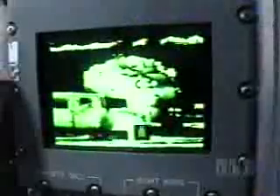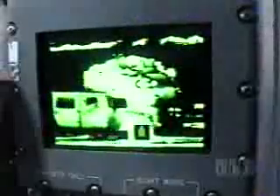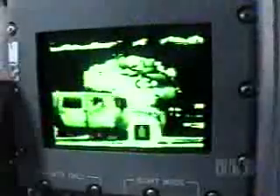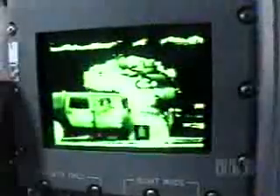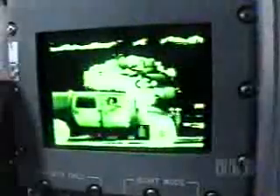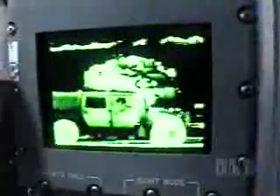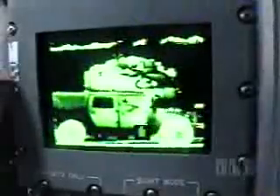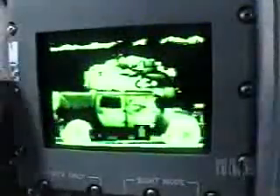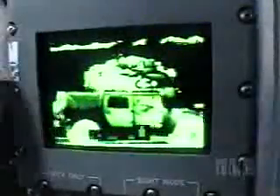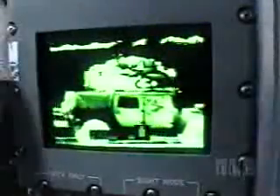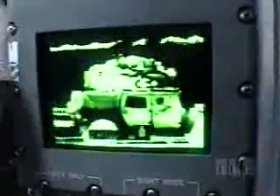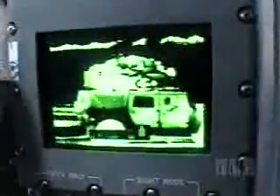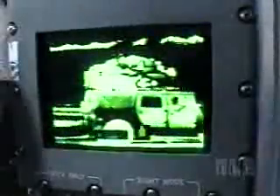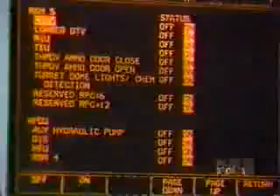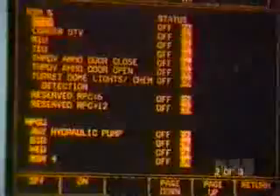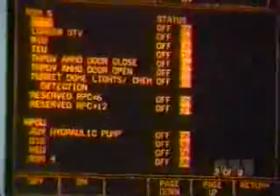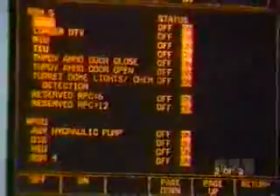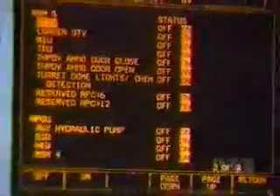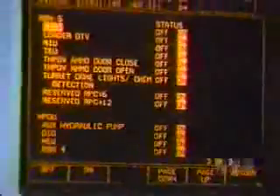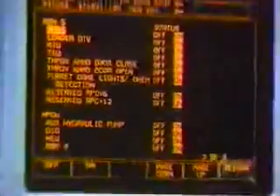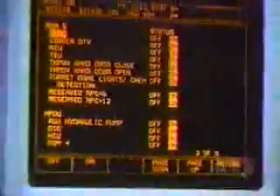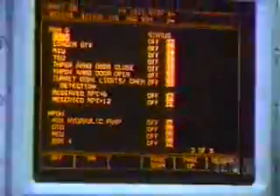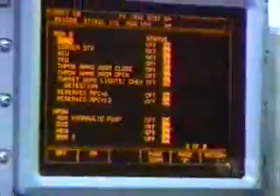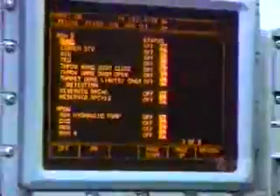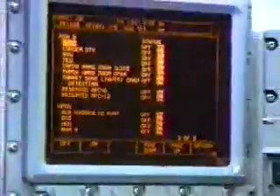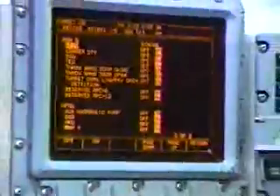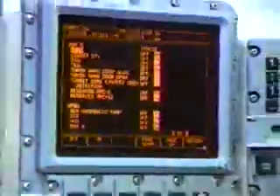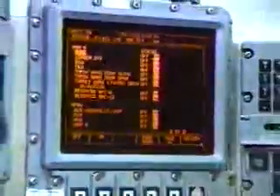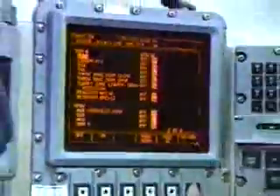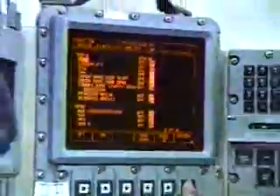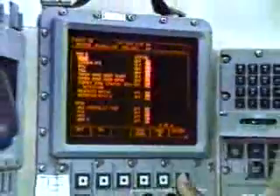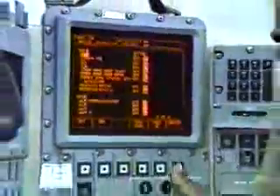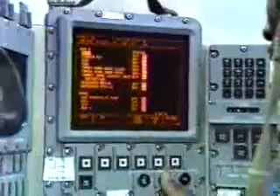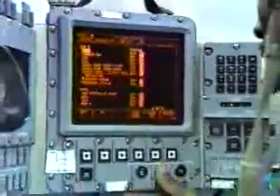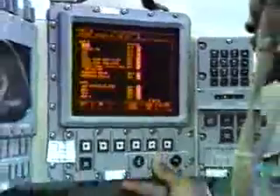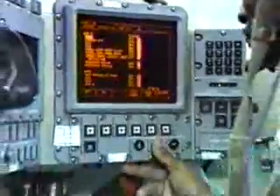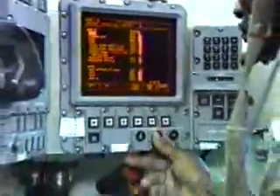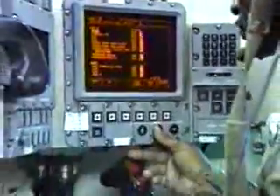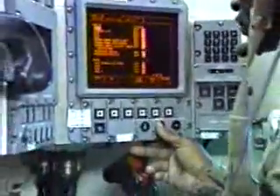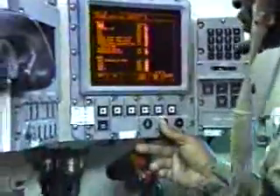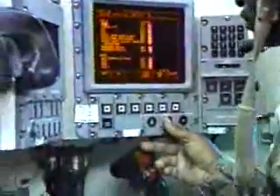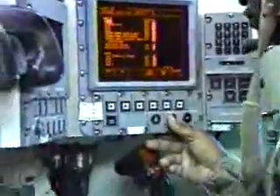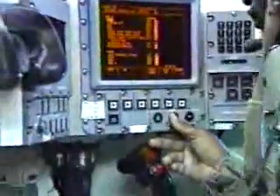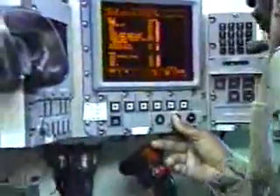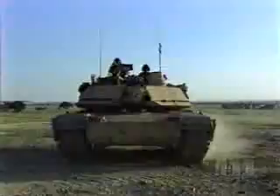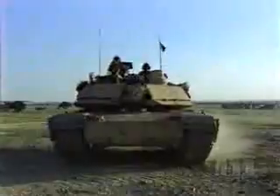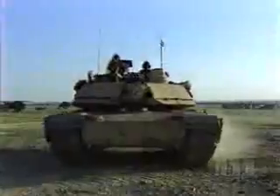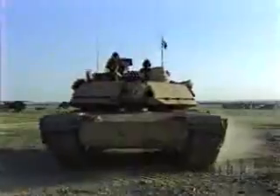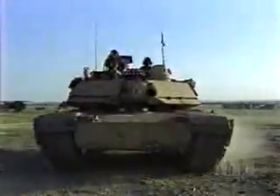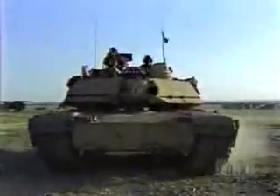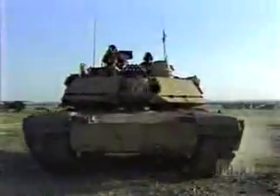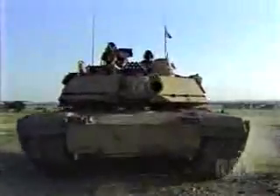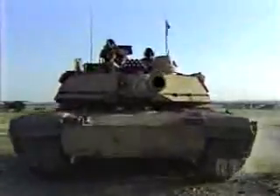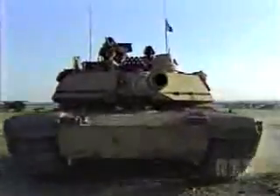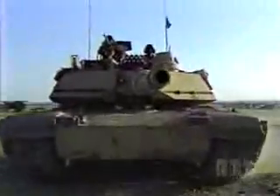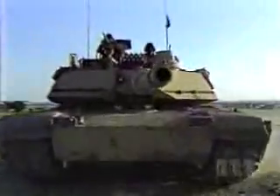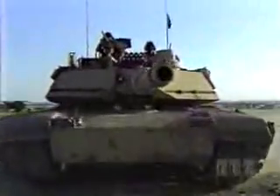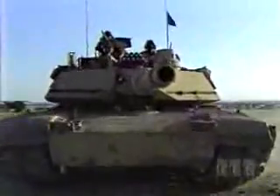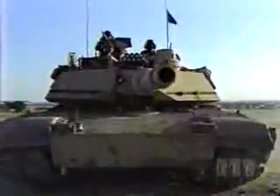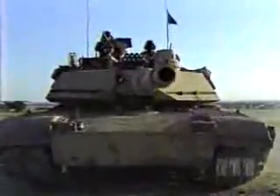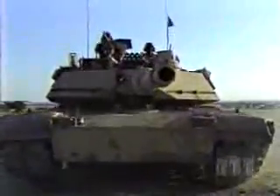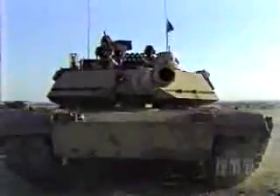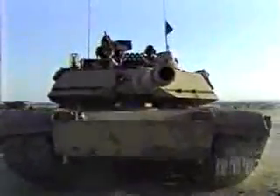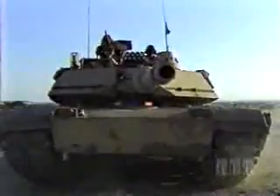The M1A2 is the Army's foremost land-based killing machine — a mobile, lethal fortress.